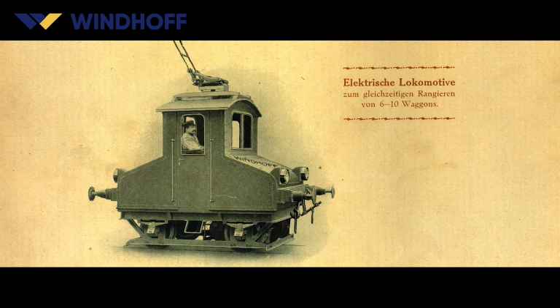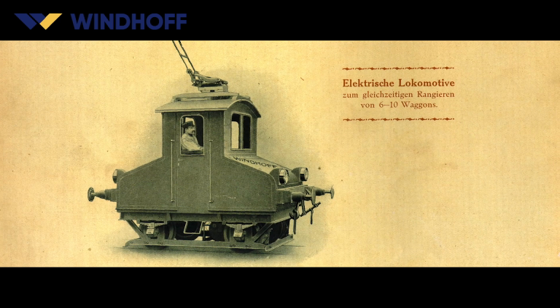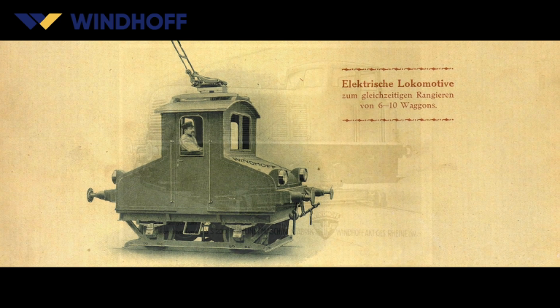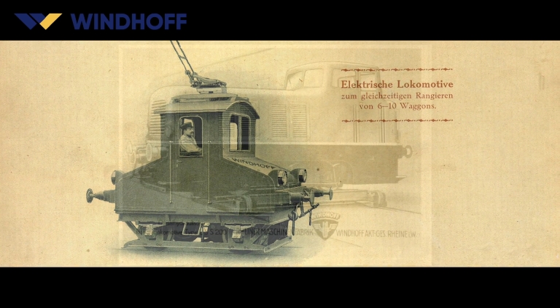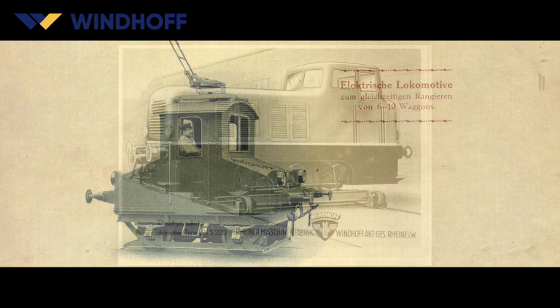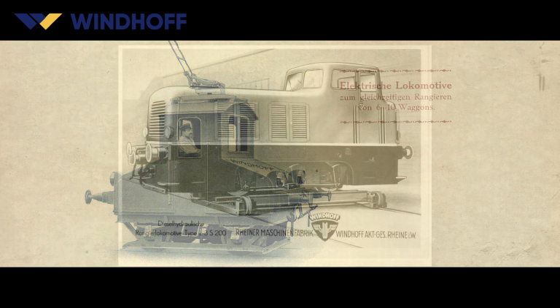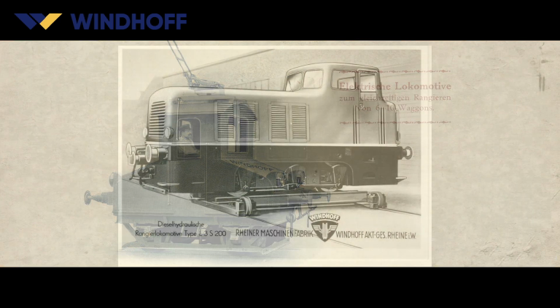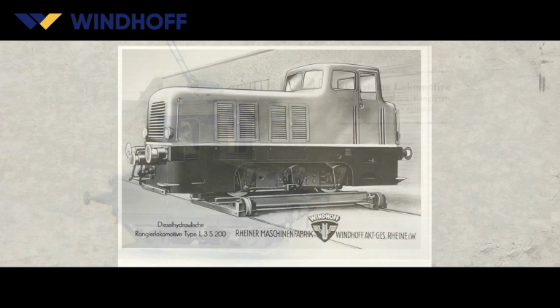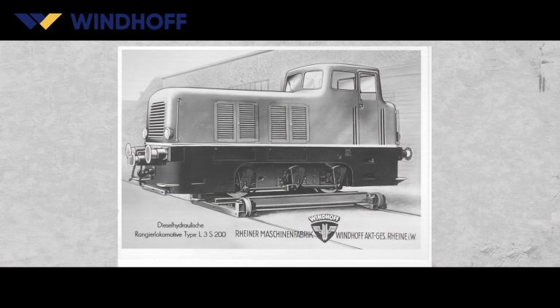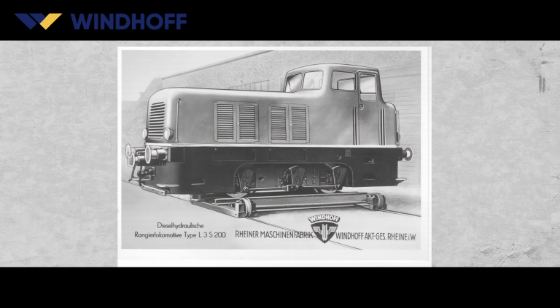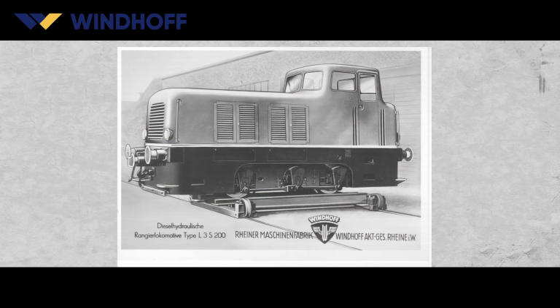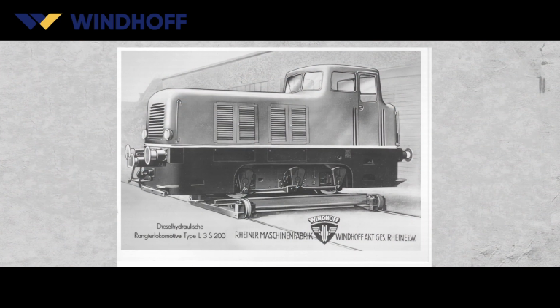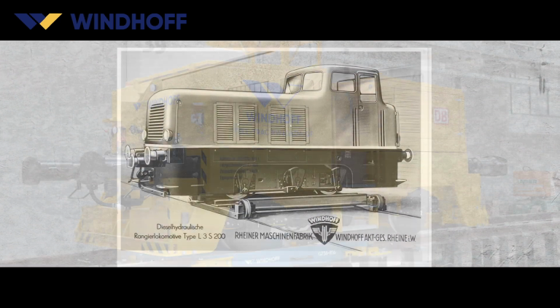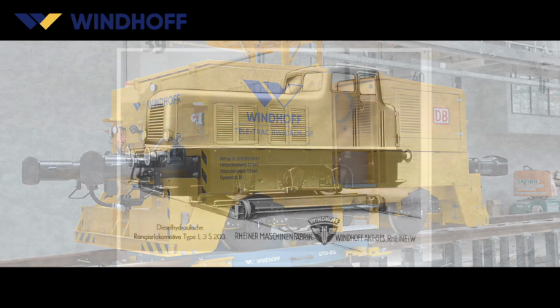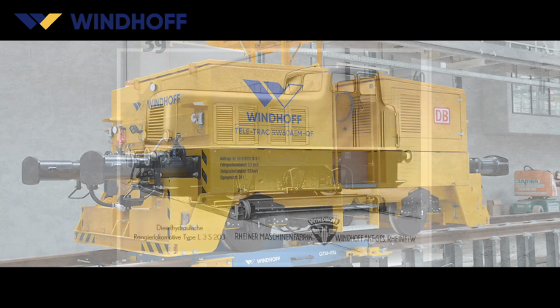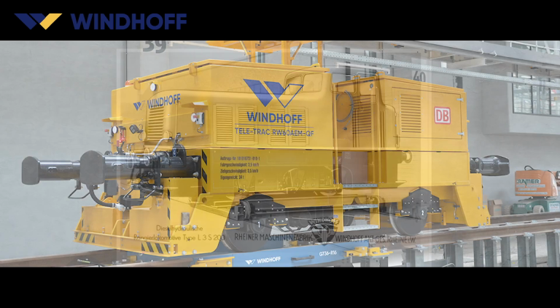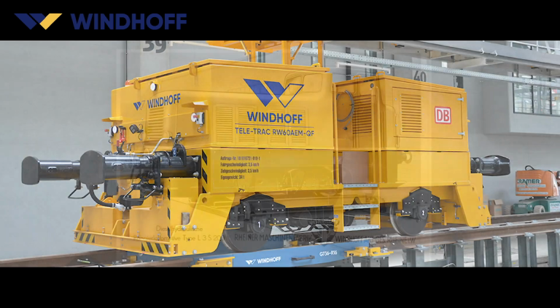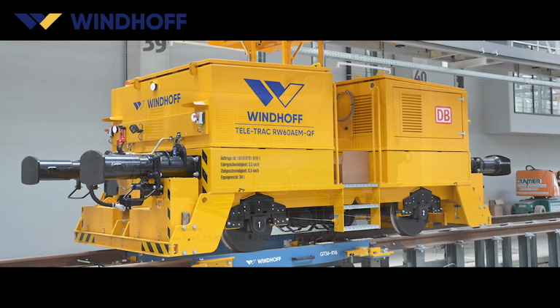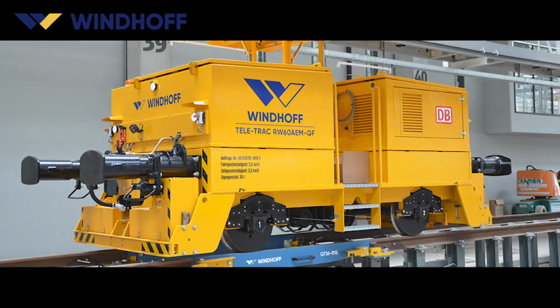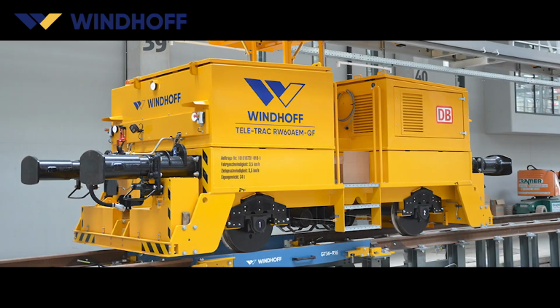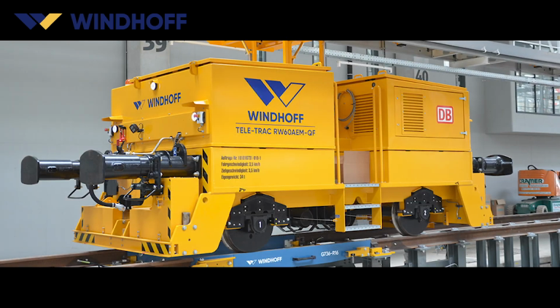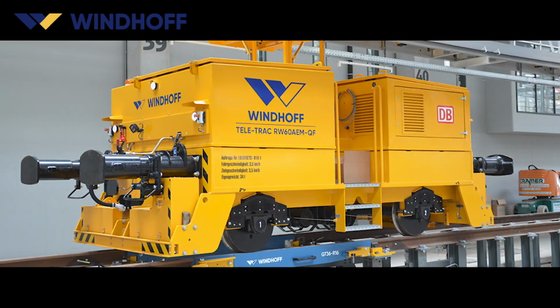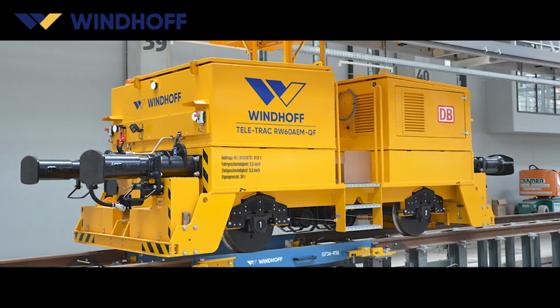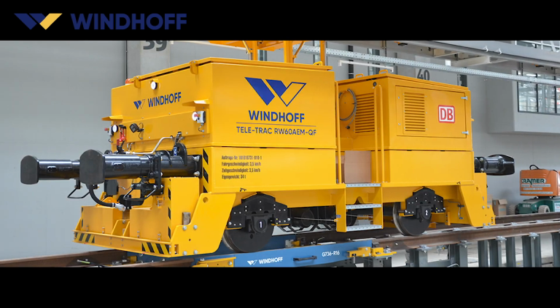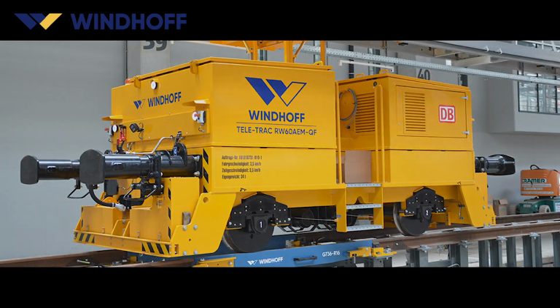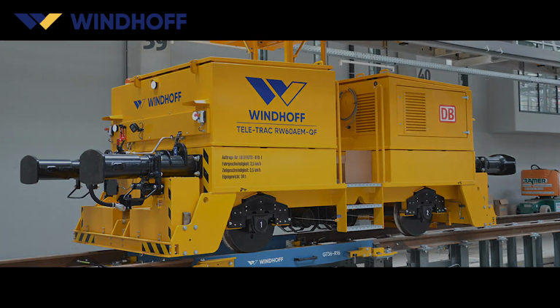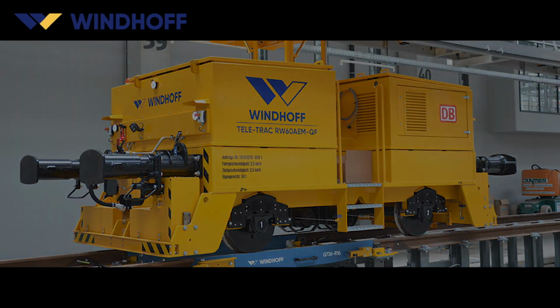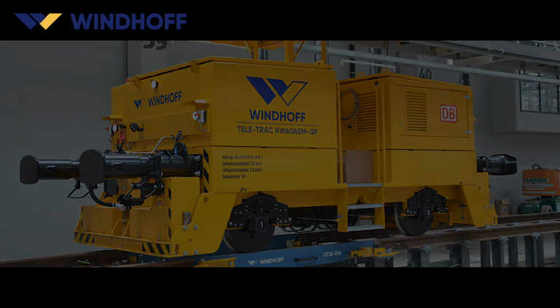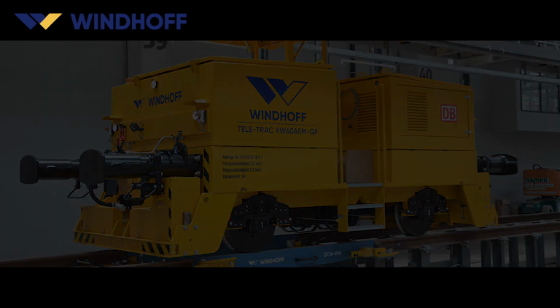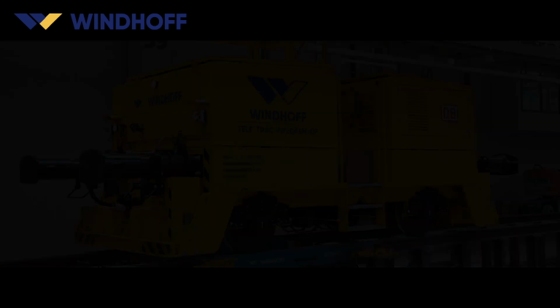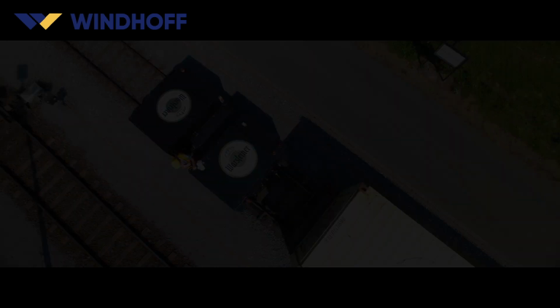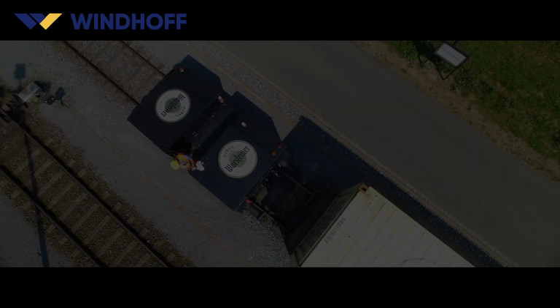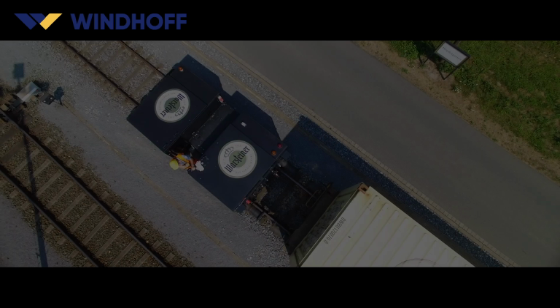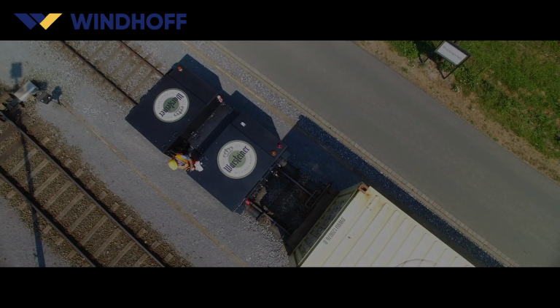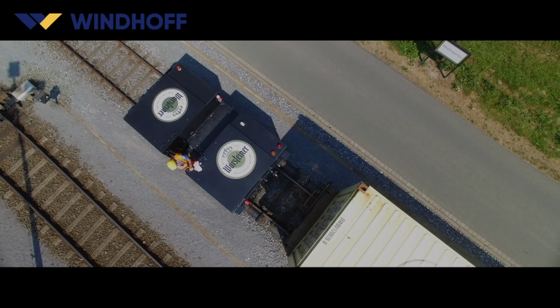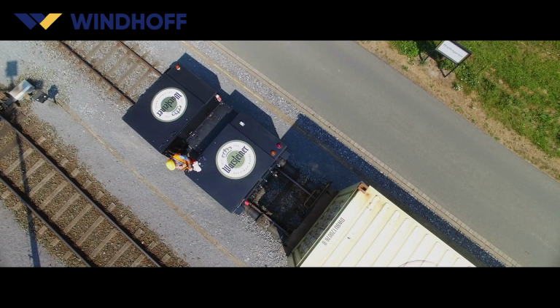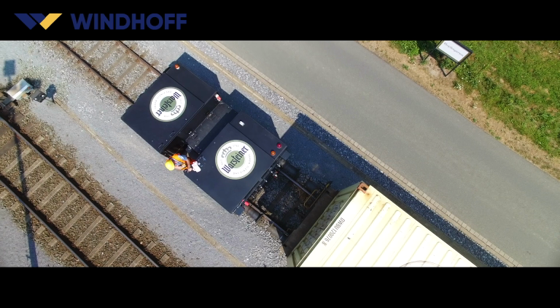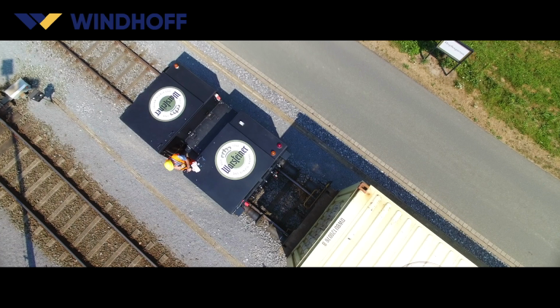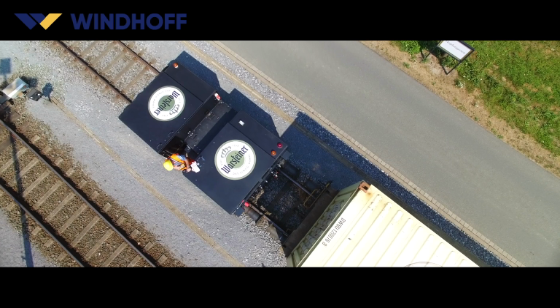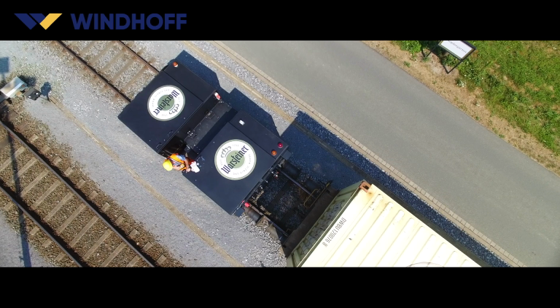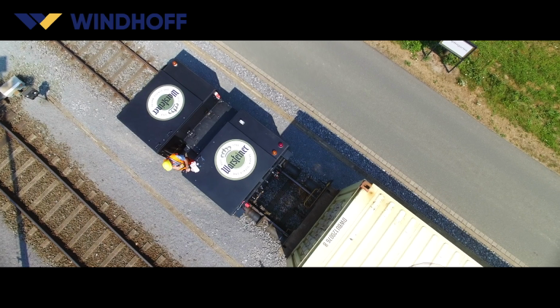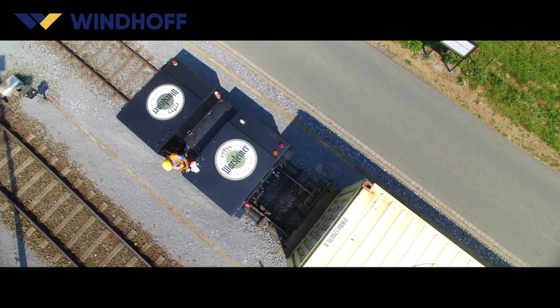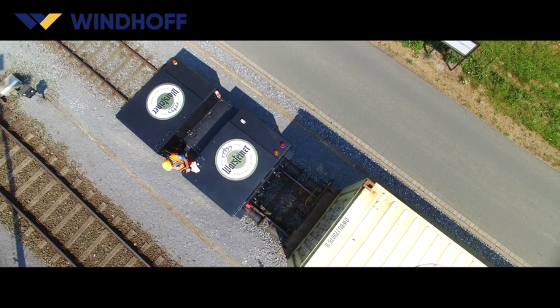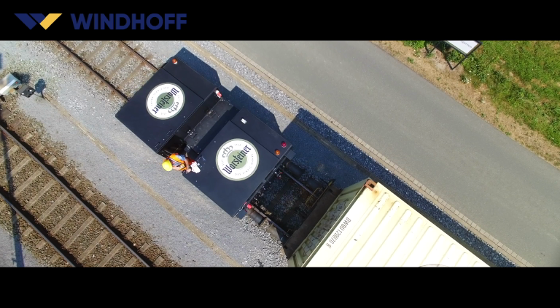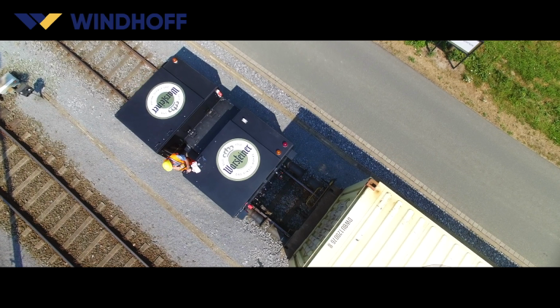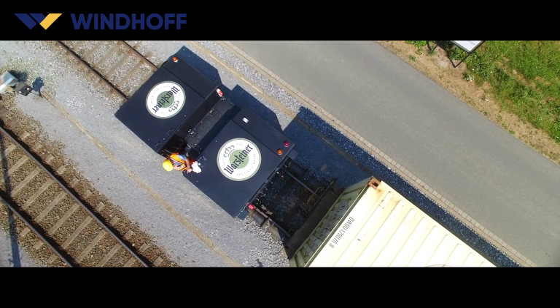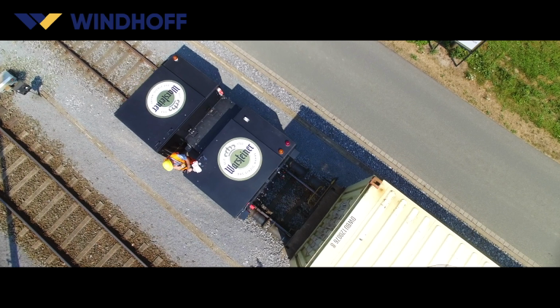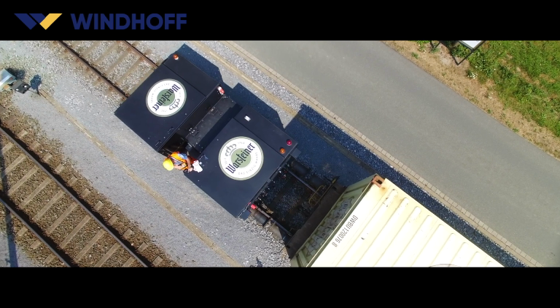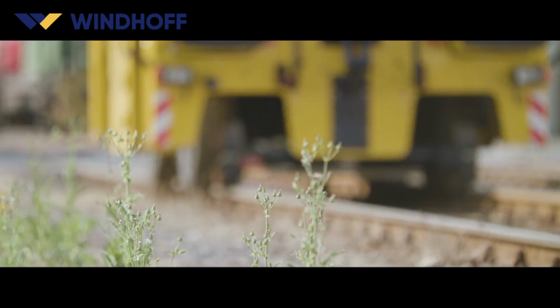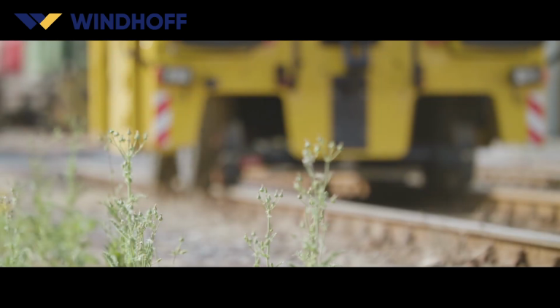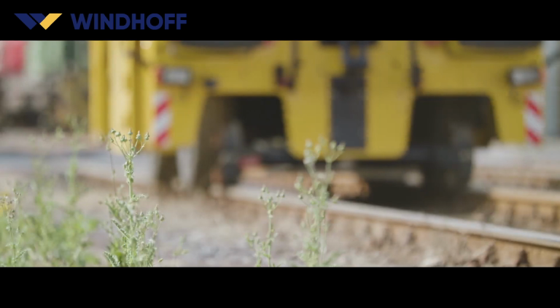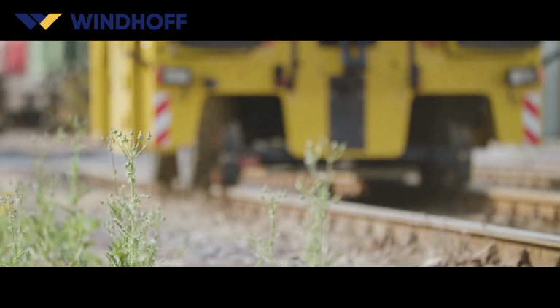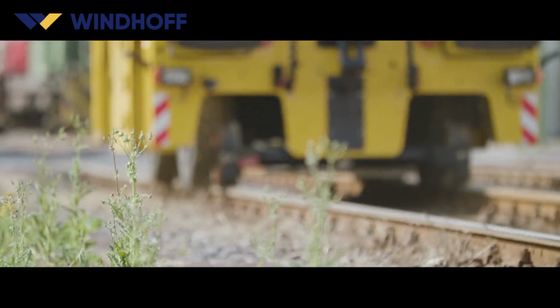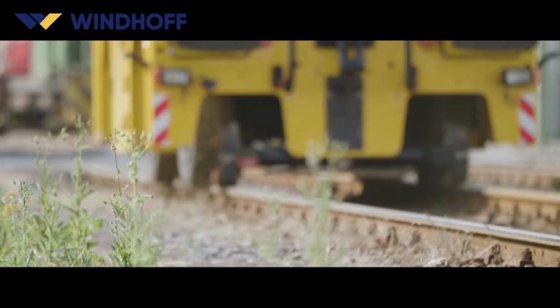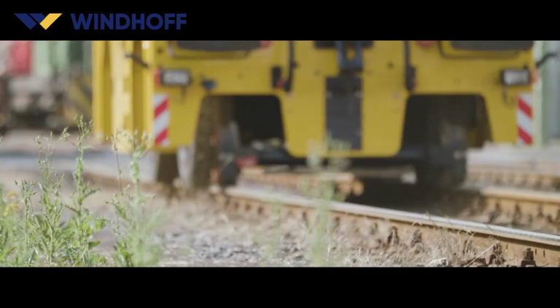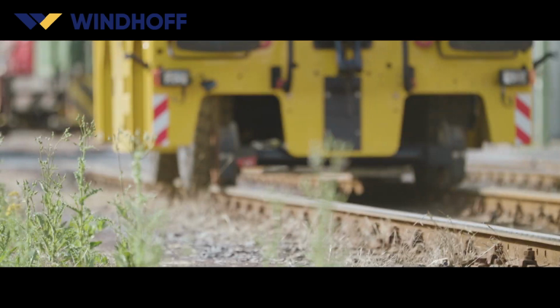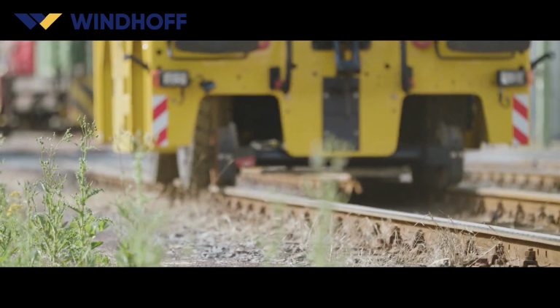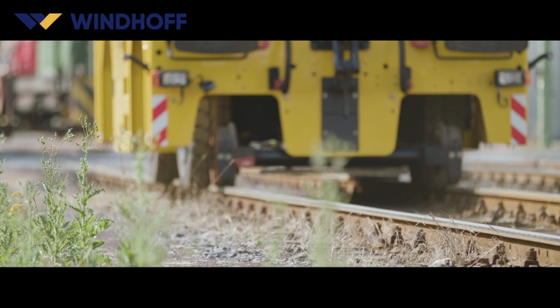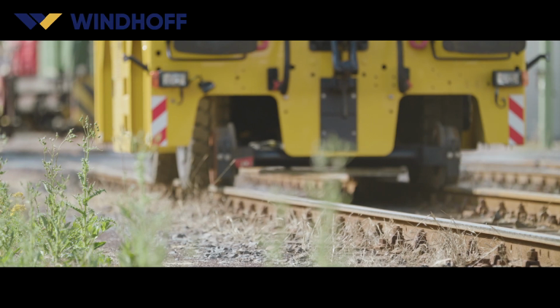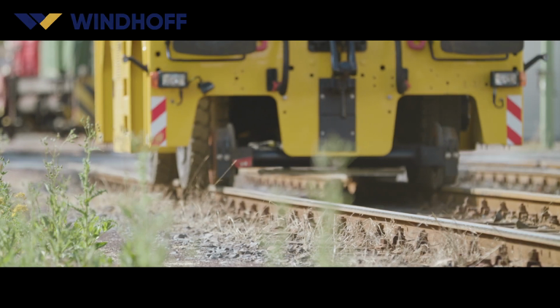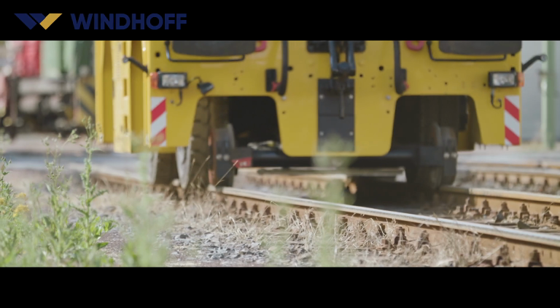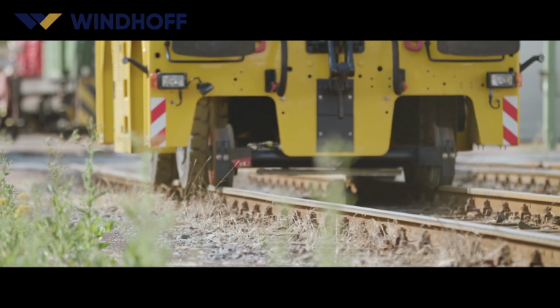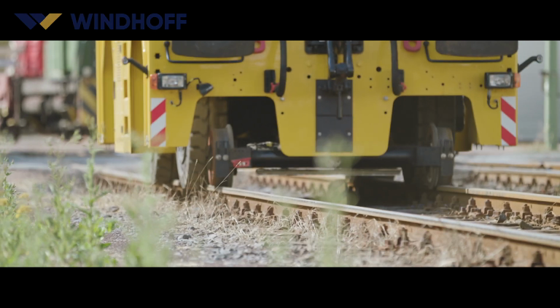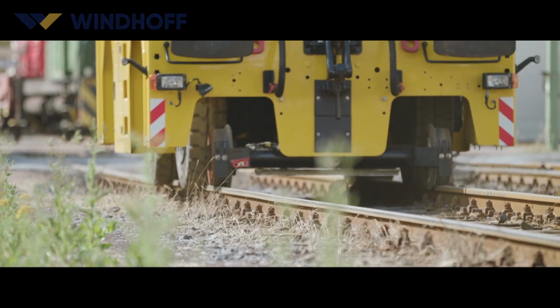Windhoff vehicles — meeting our customers' toughest demands and ensuring a positive environmental footprint for all.